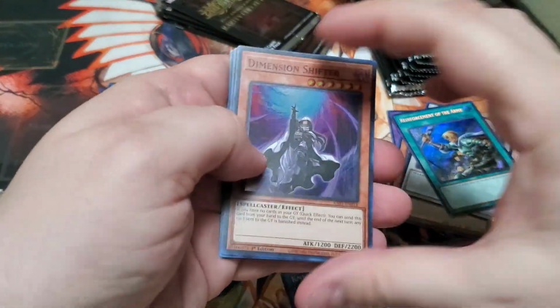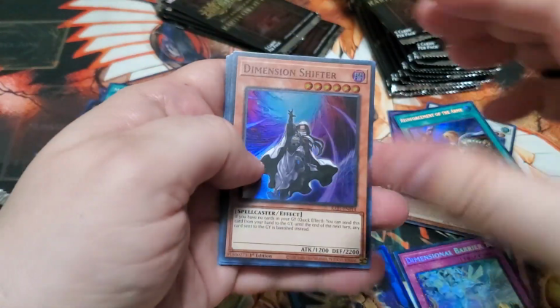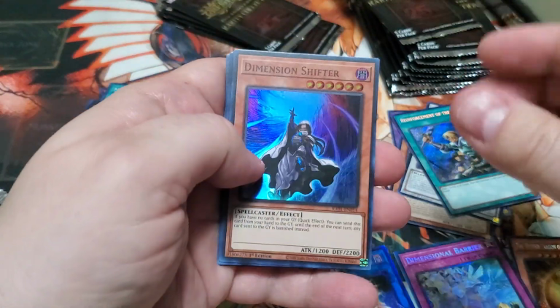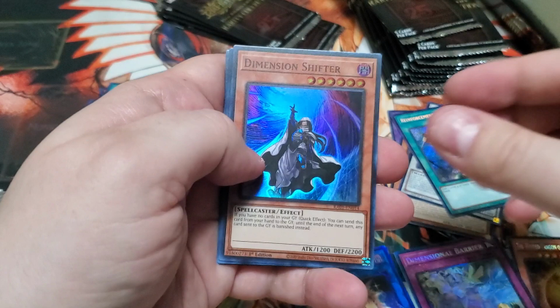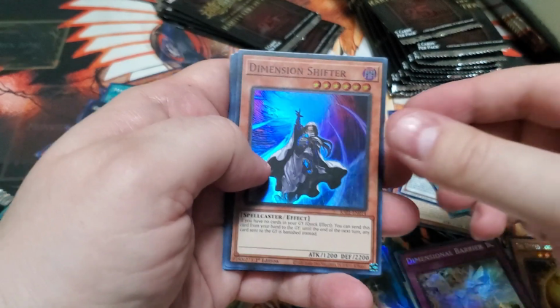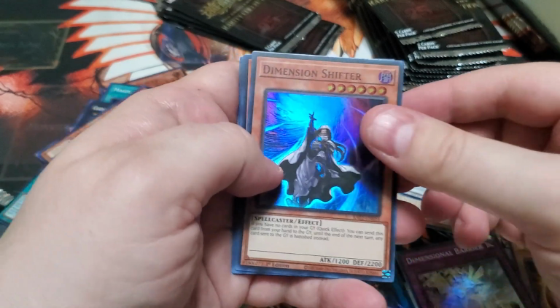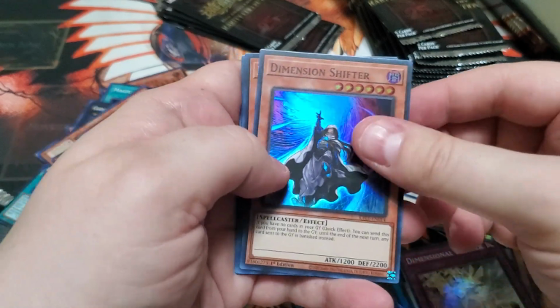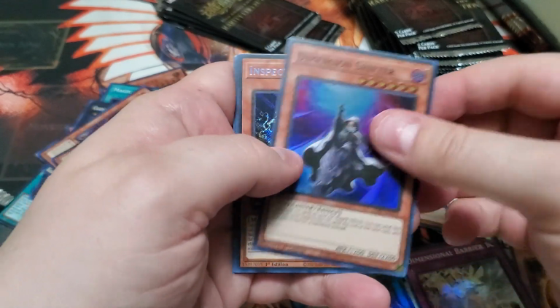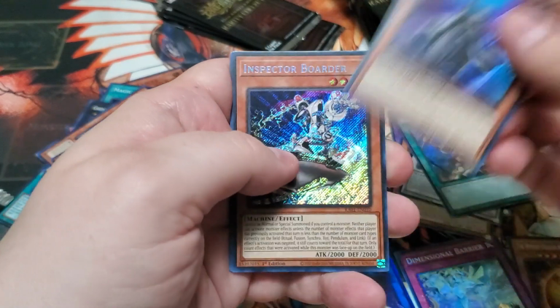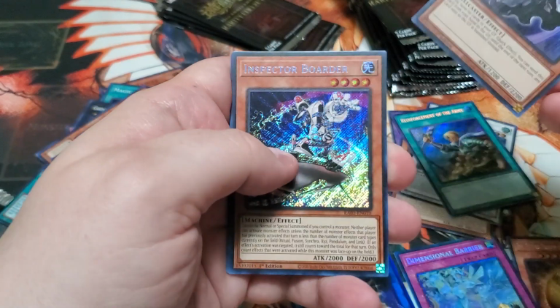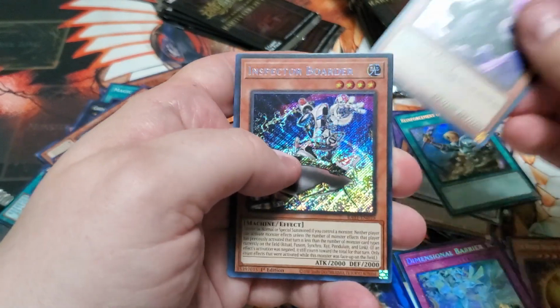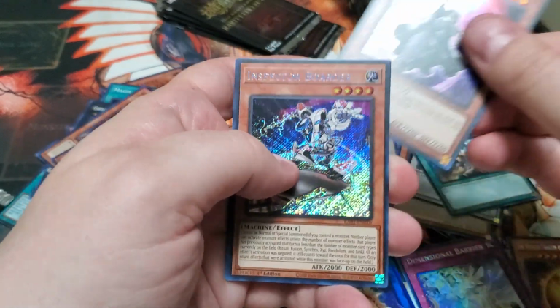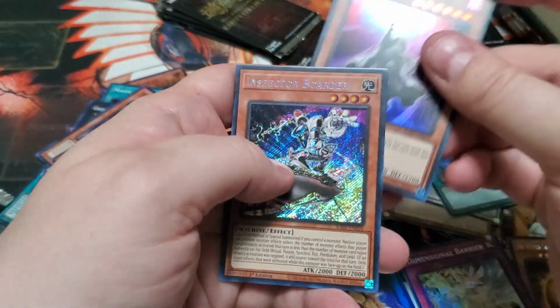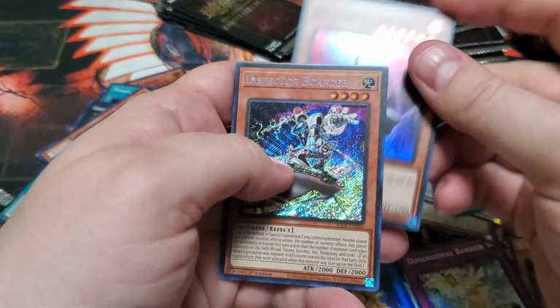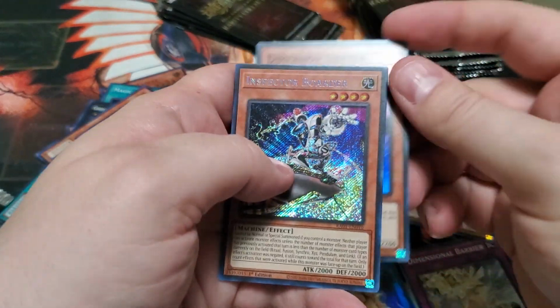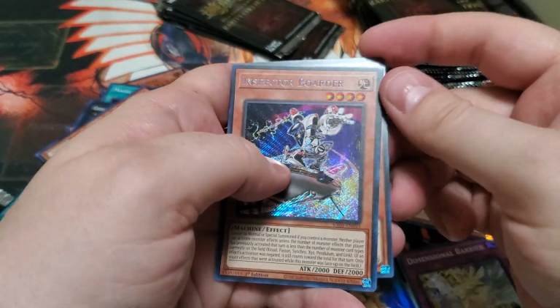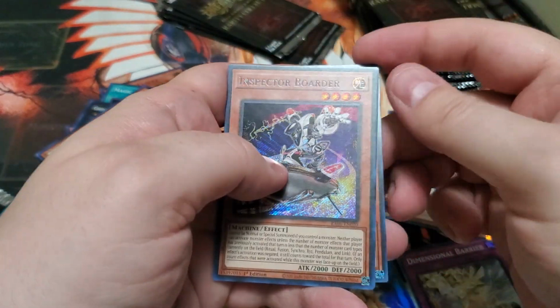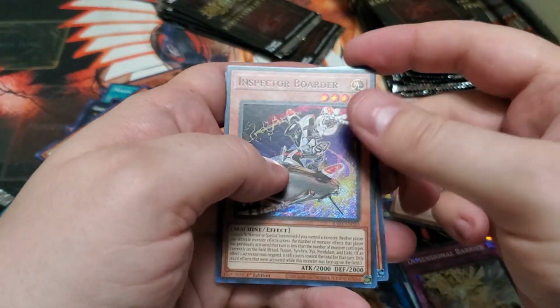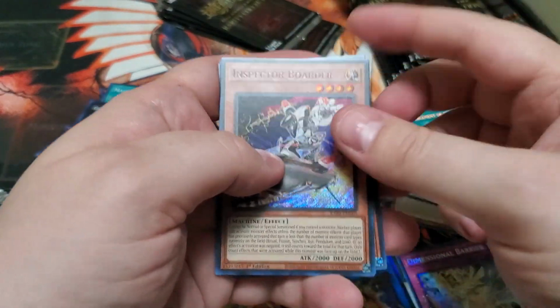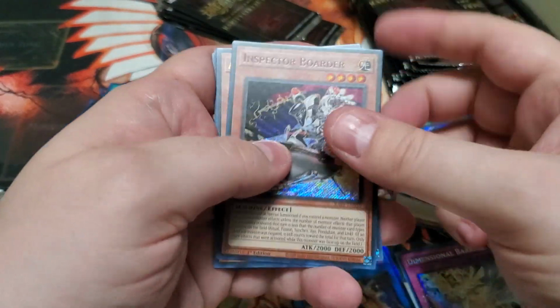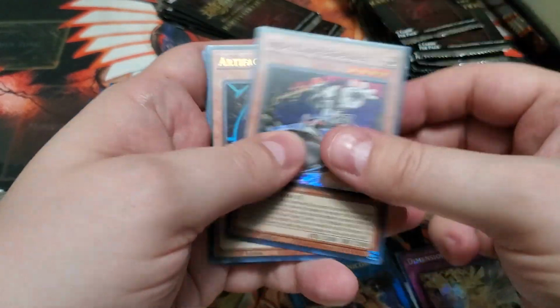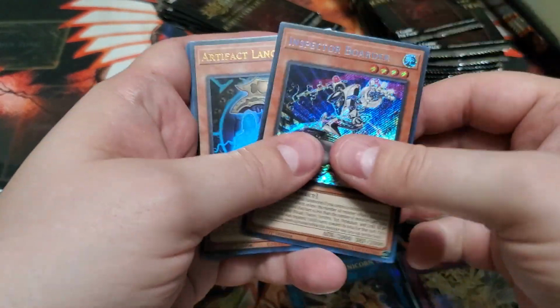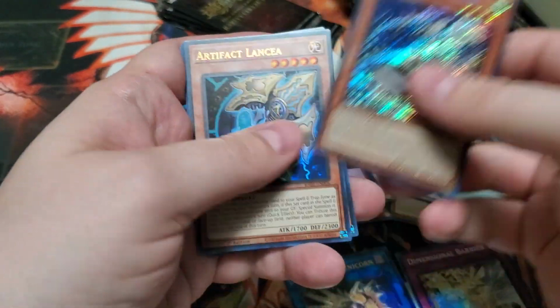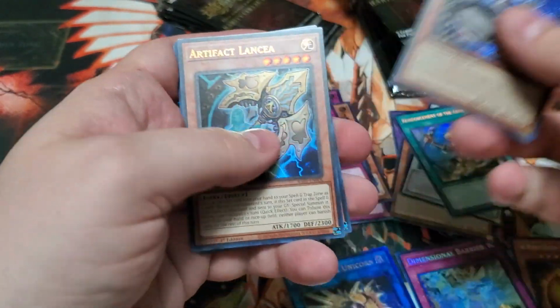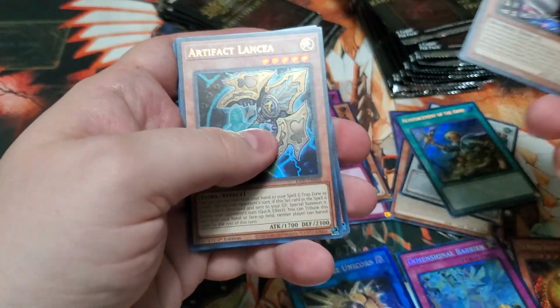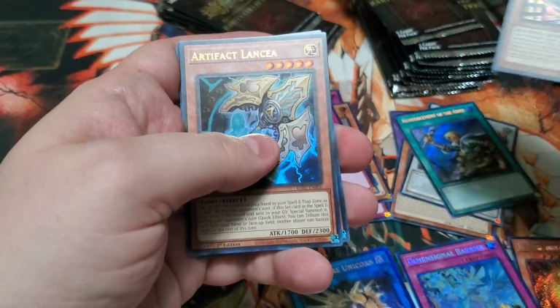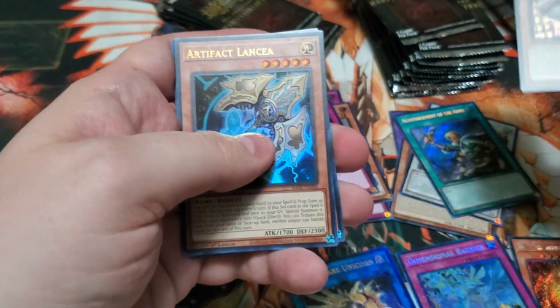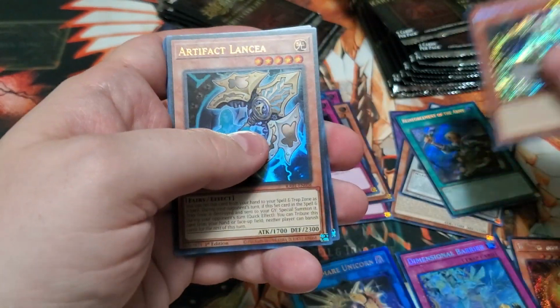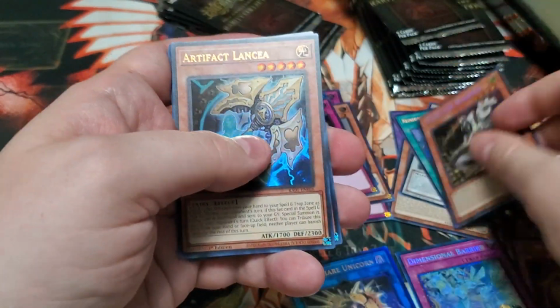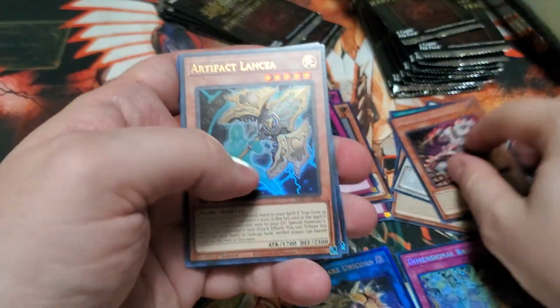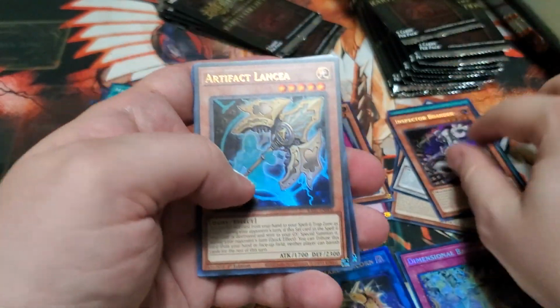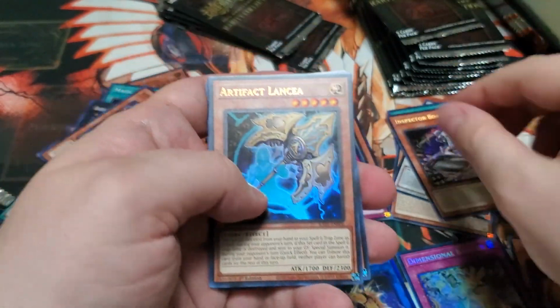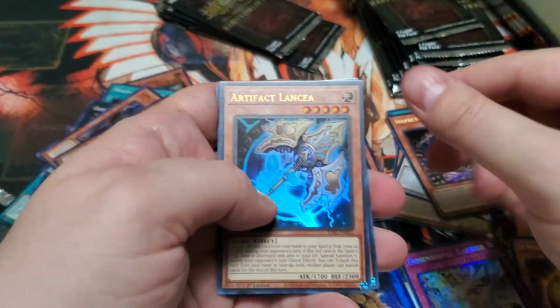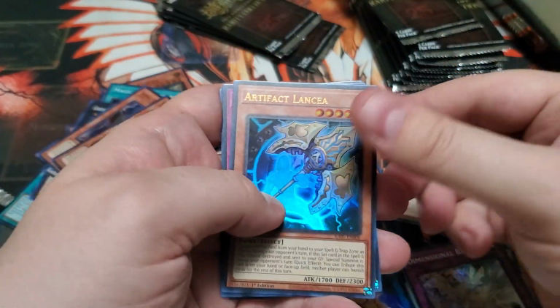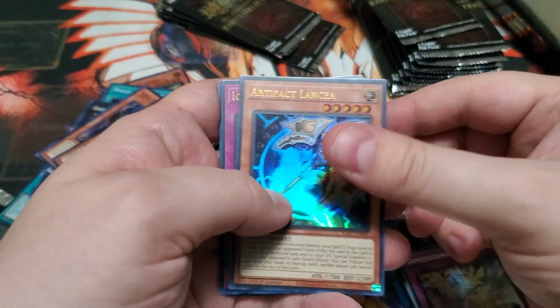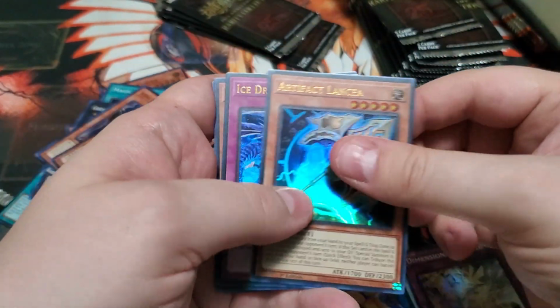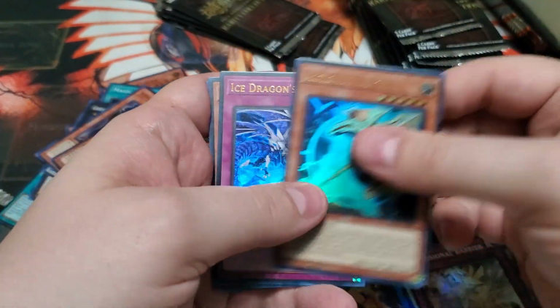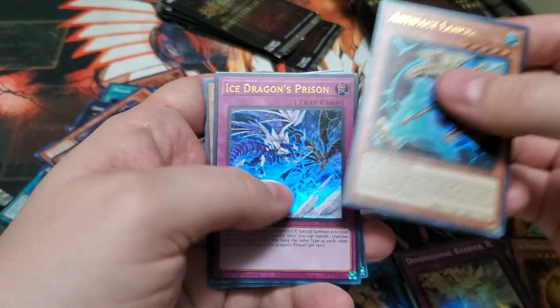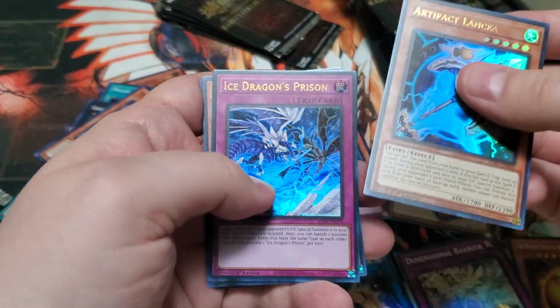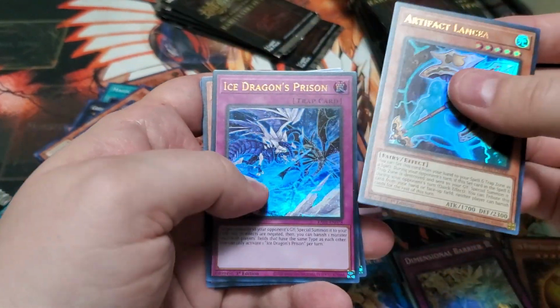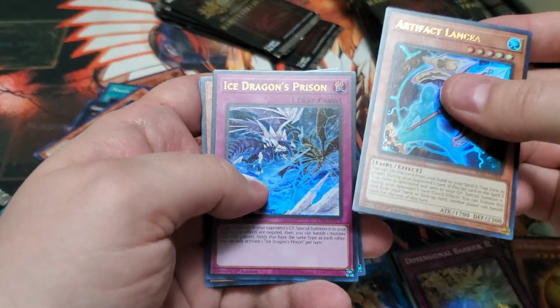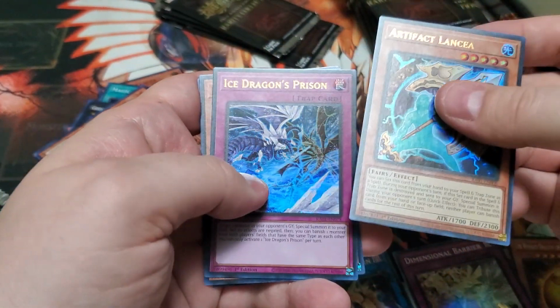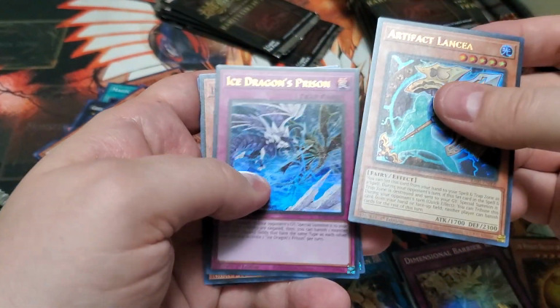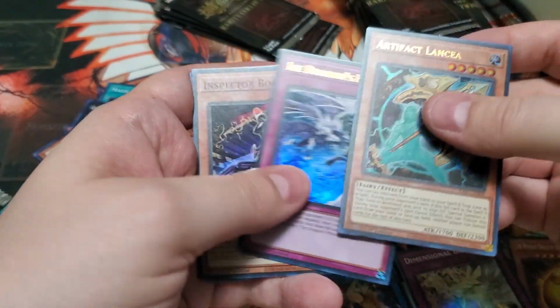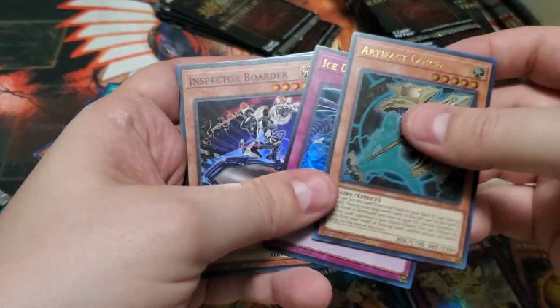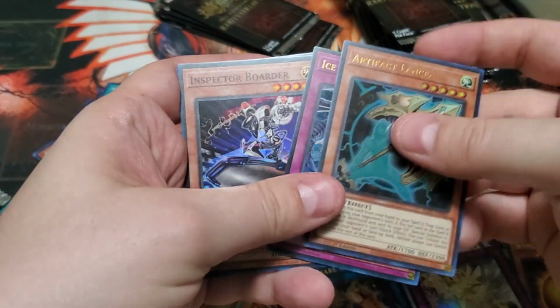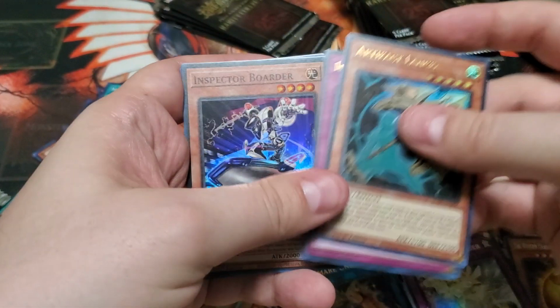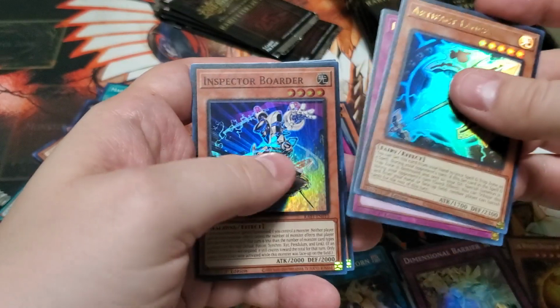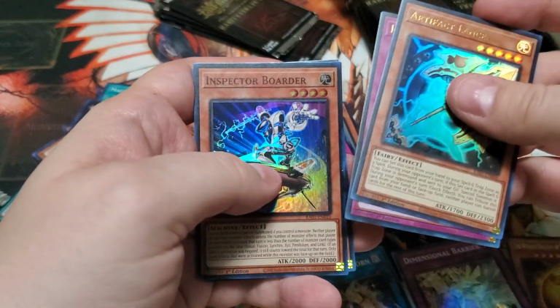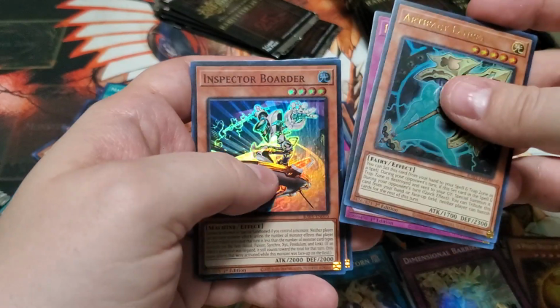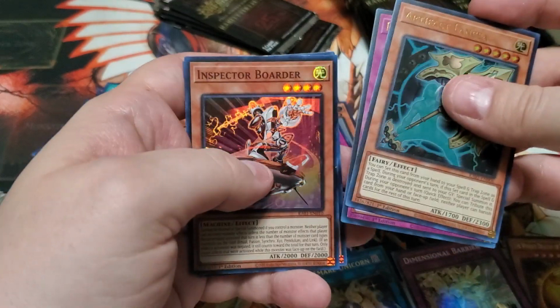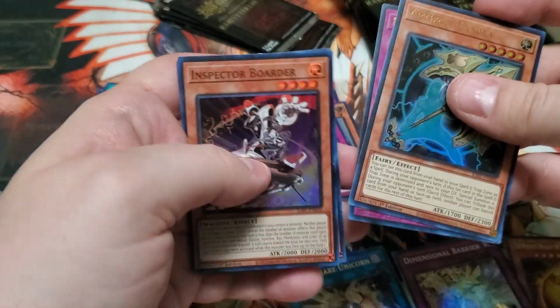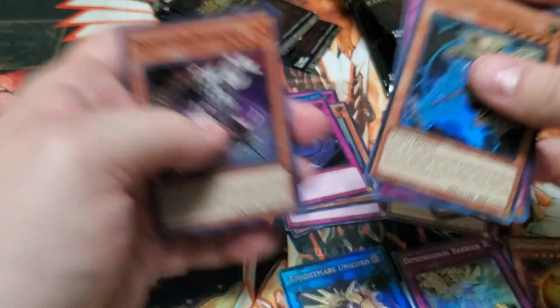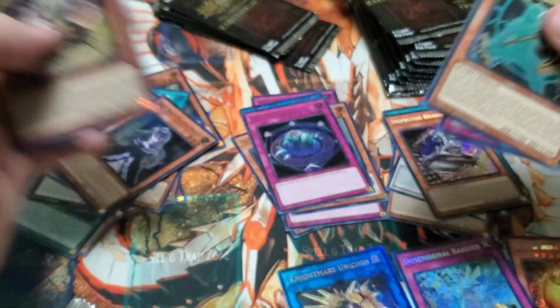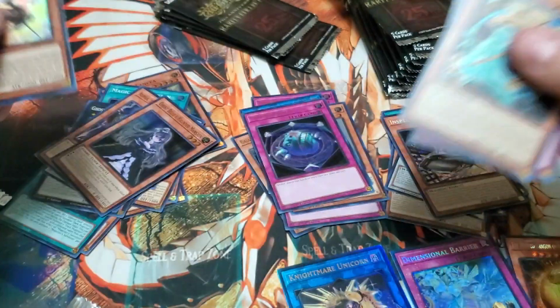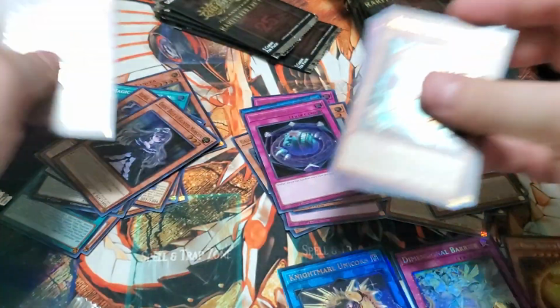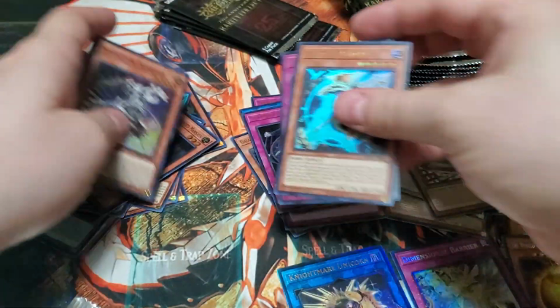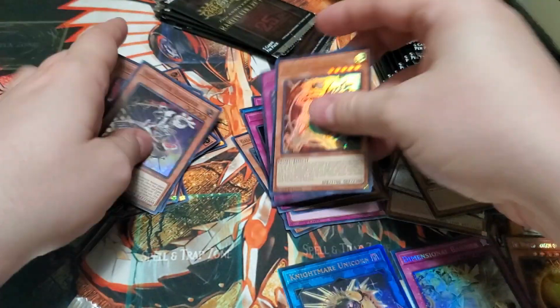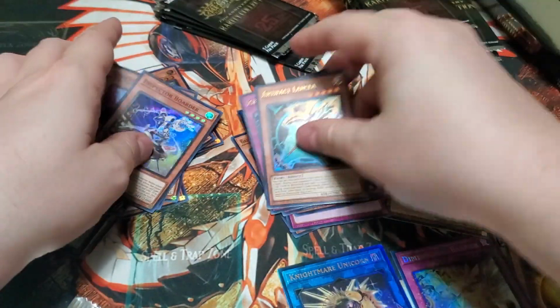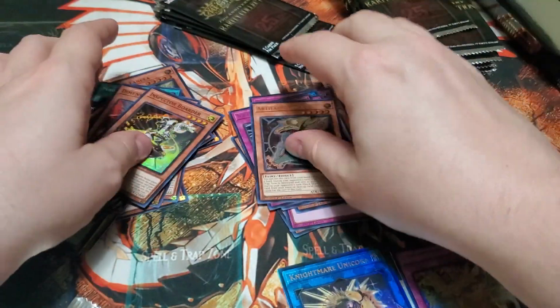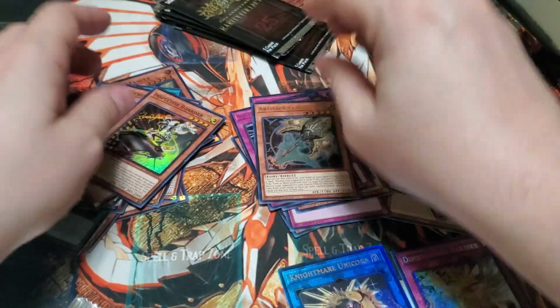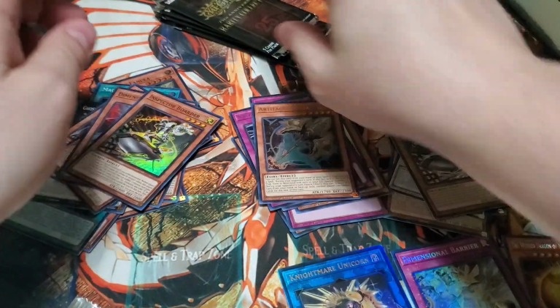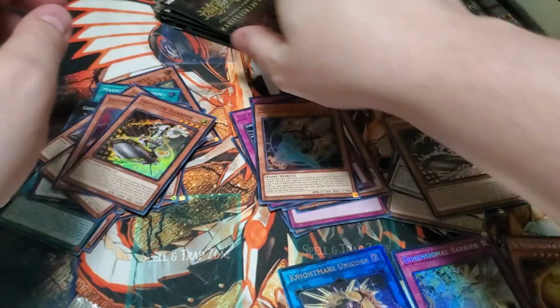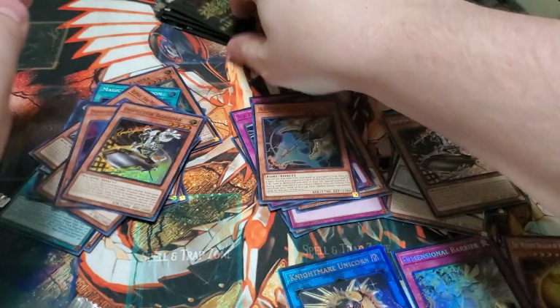All right — Dimension Shifter, Specter Border, Artifact Lancia, and Ice Dragon's Prison, and another Inspector Border.